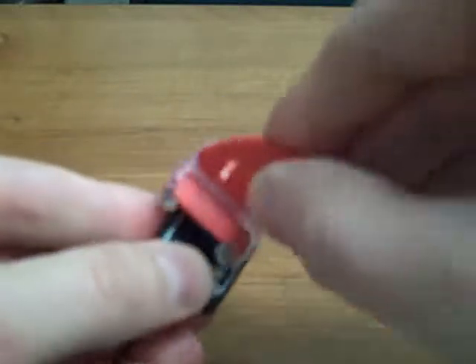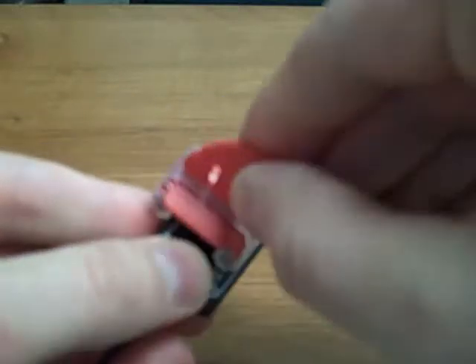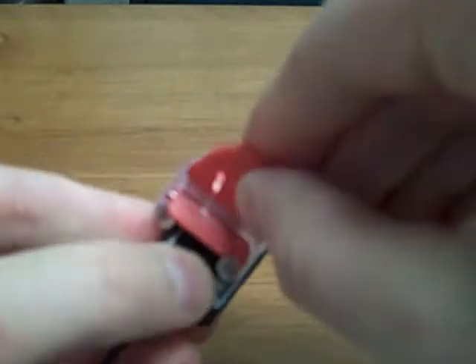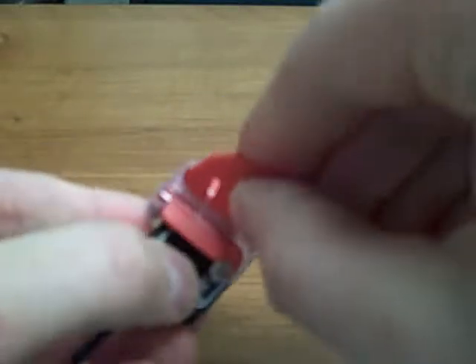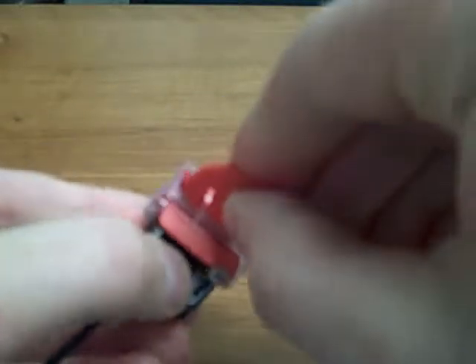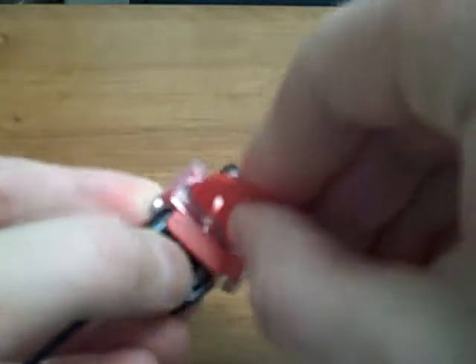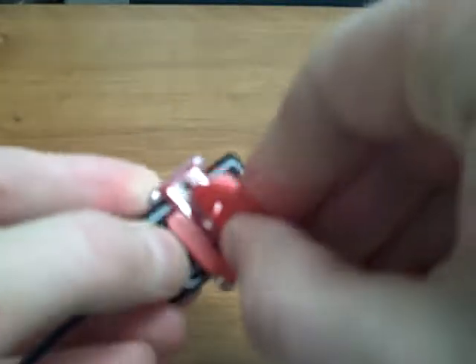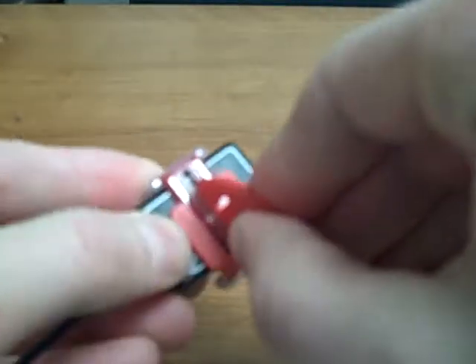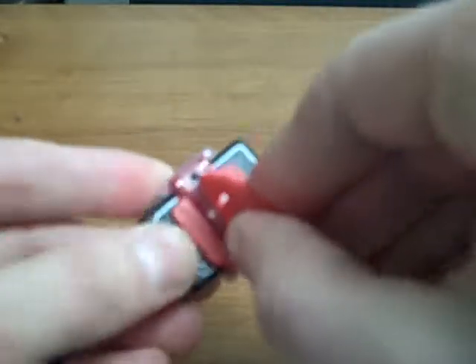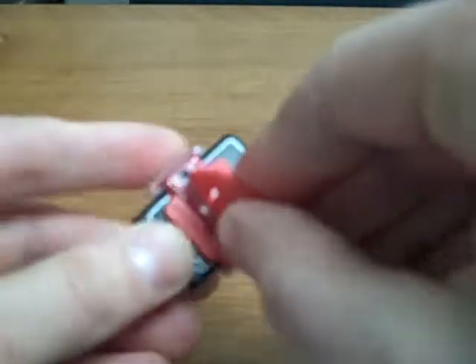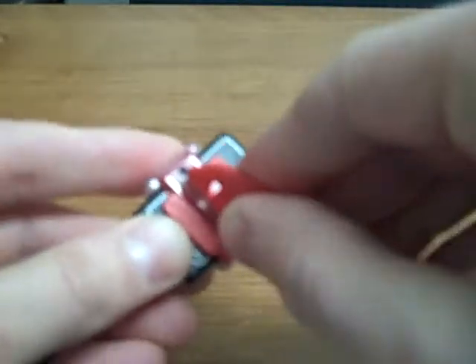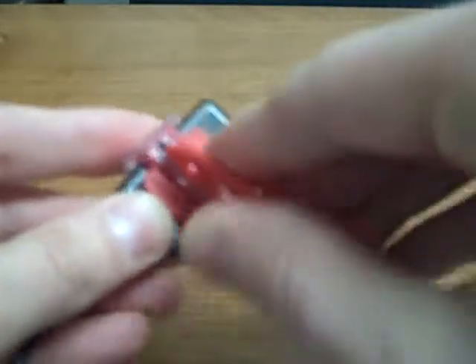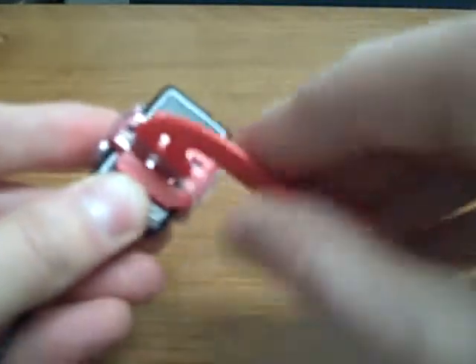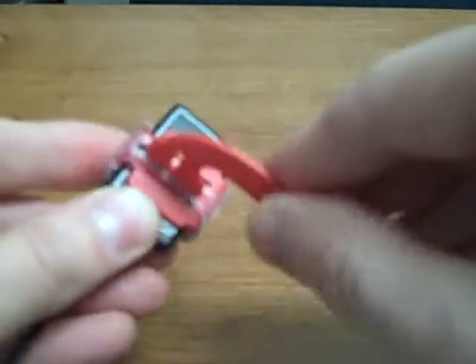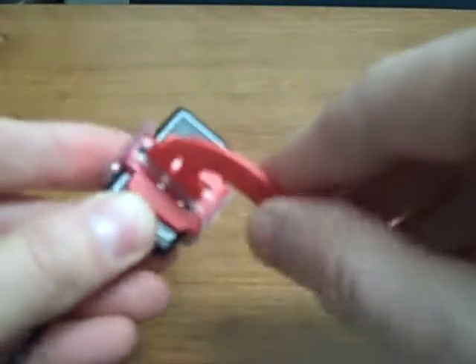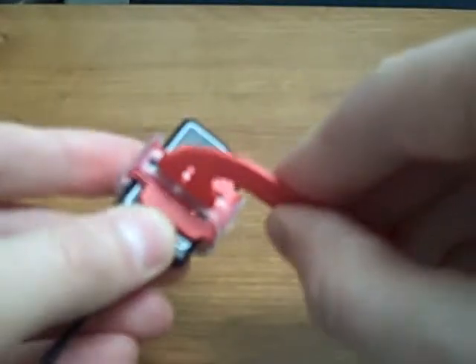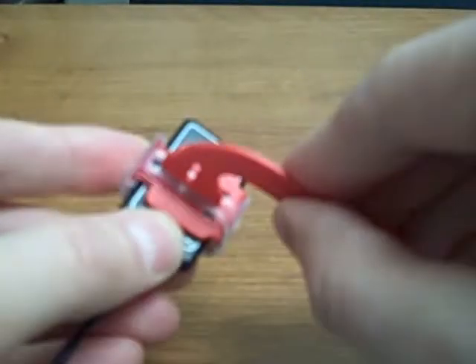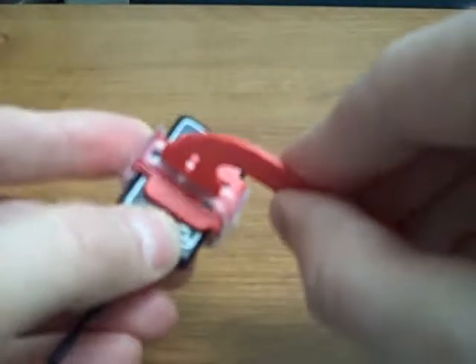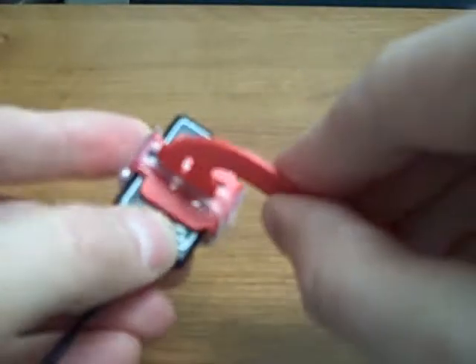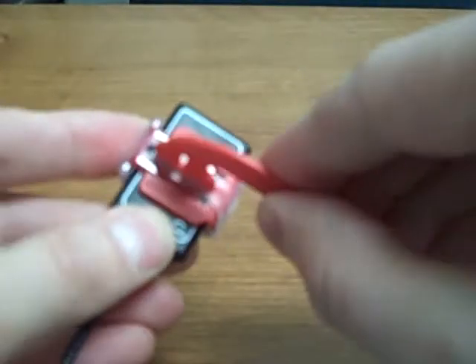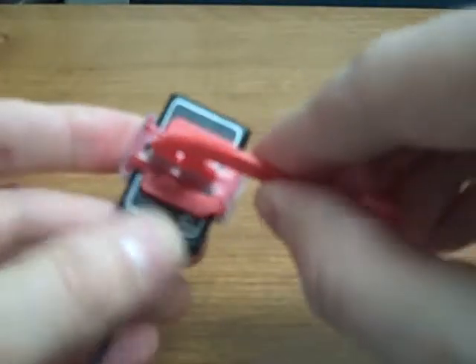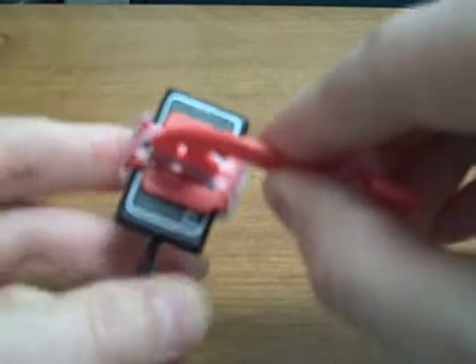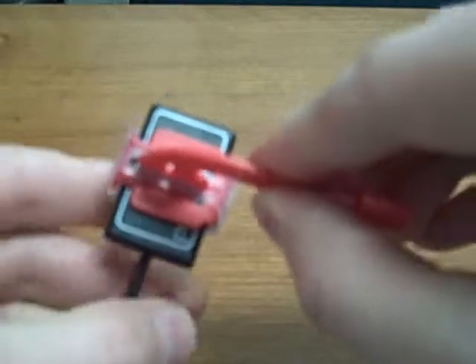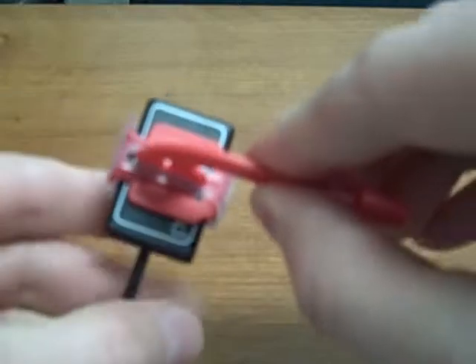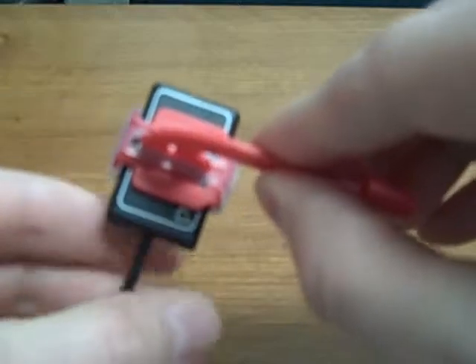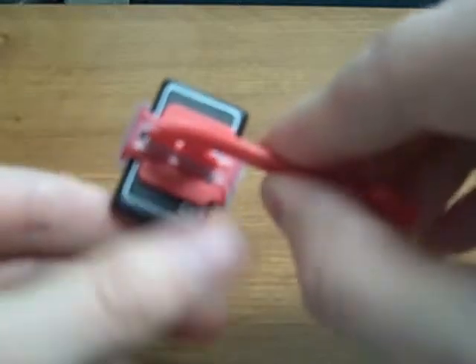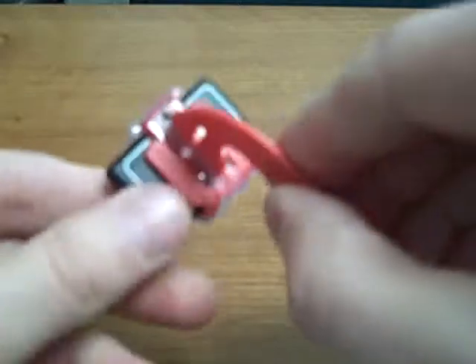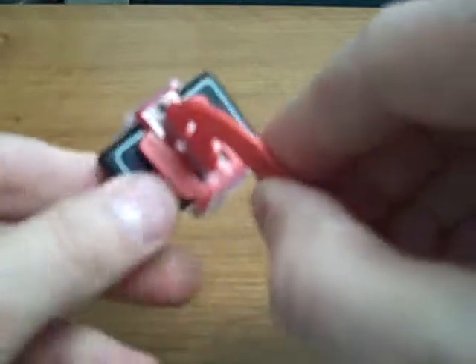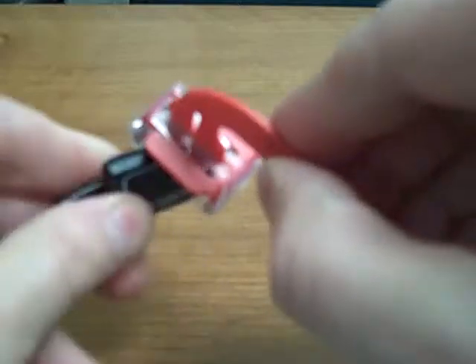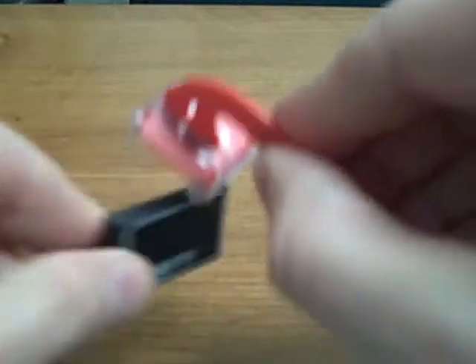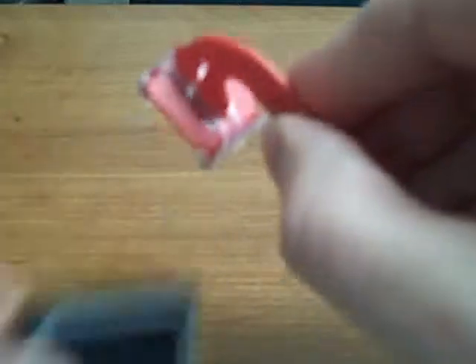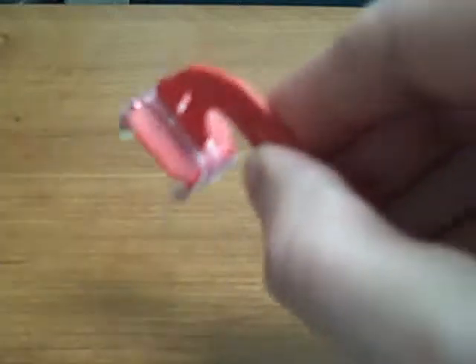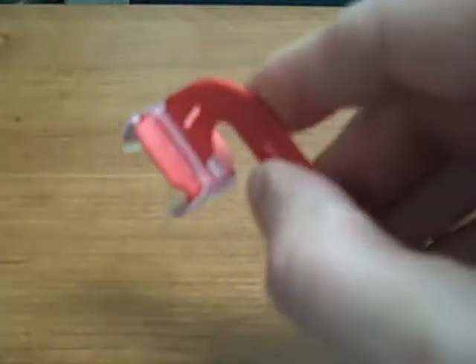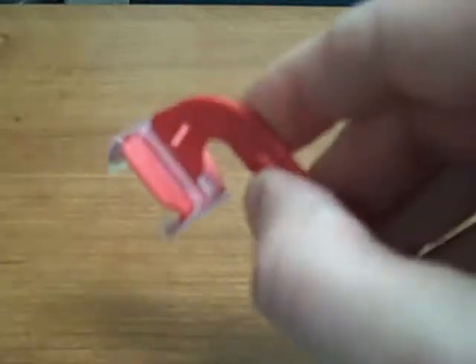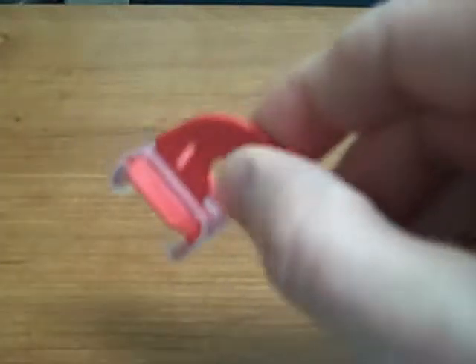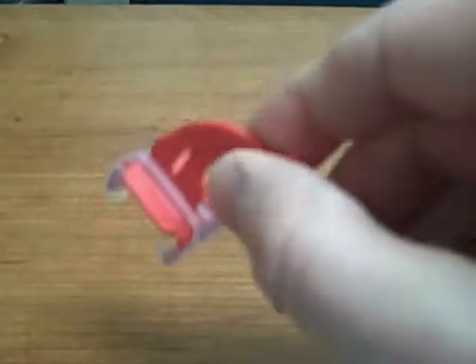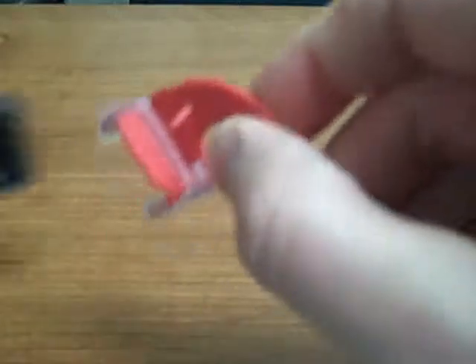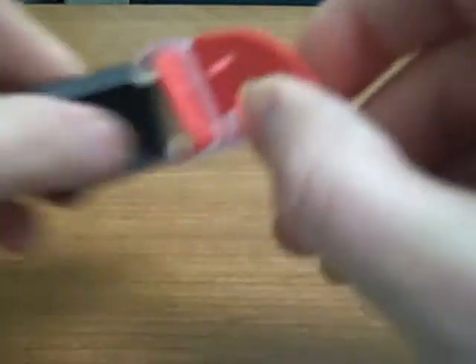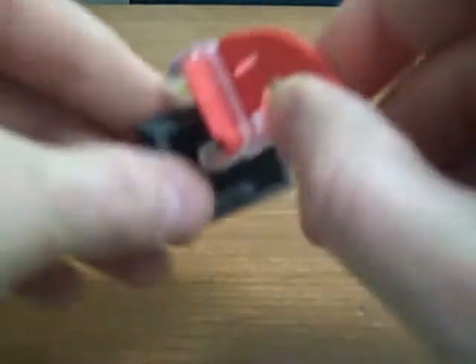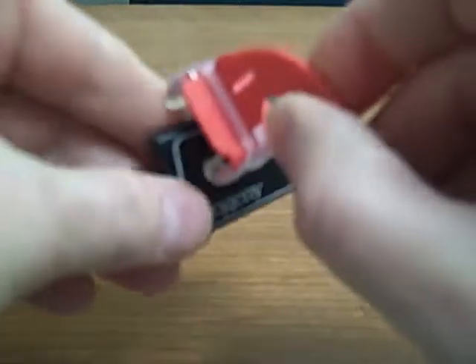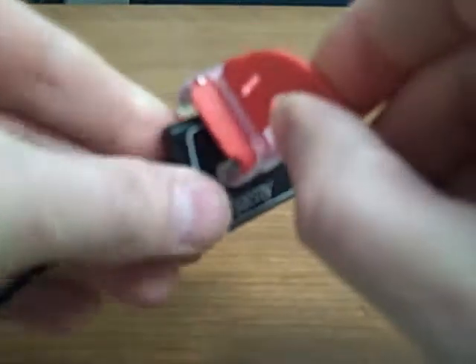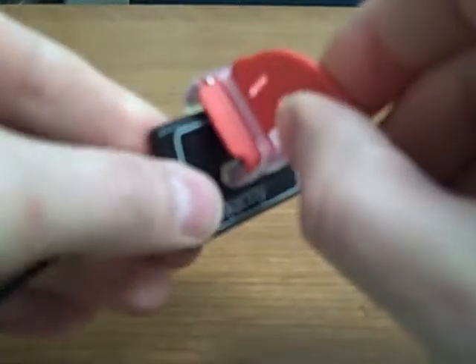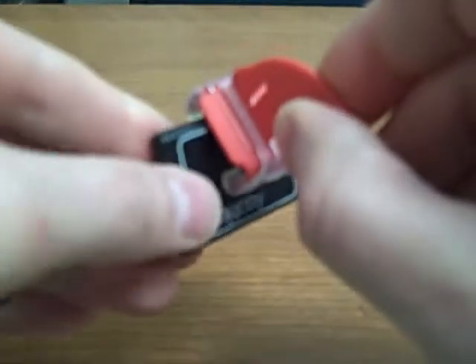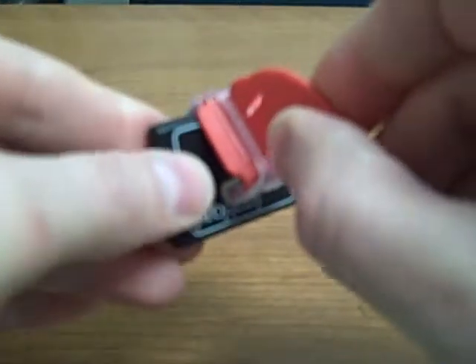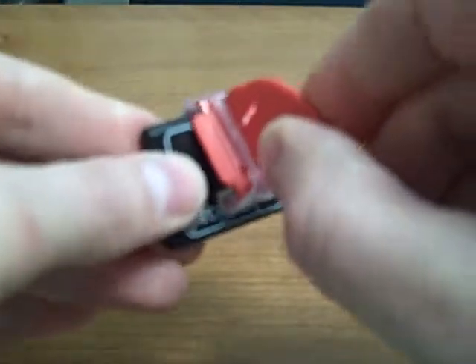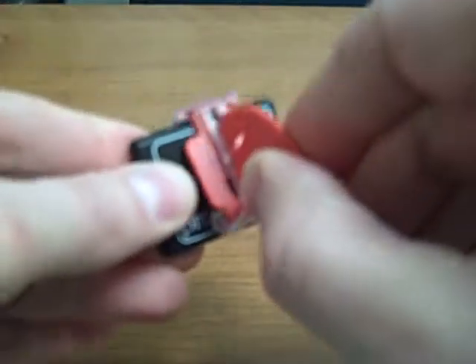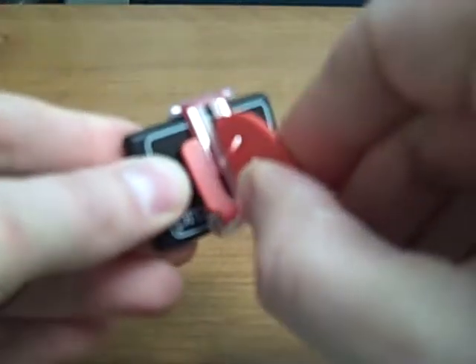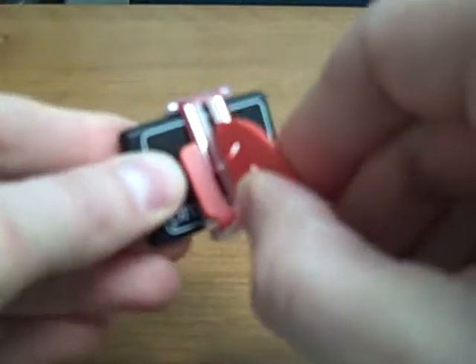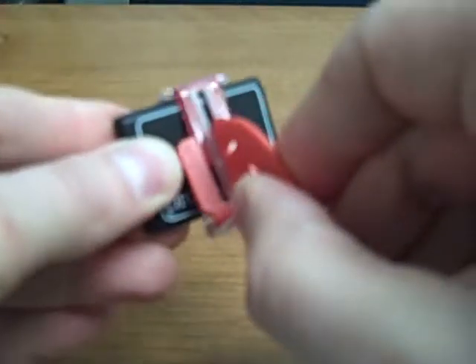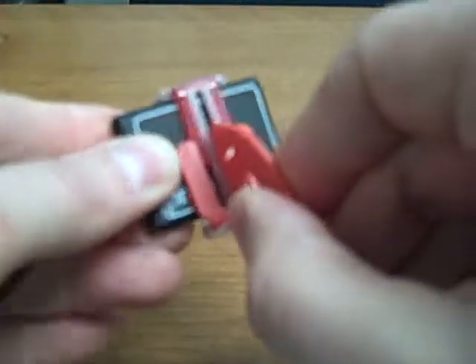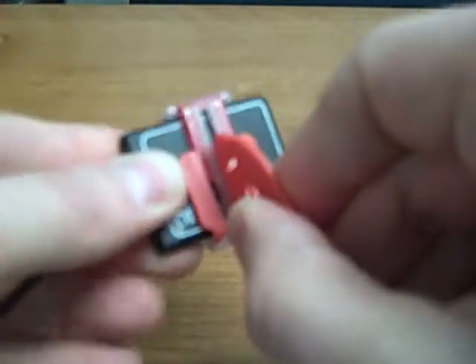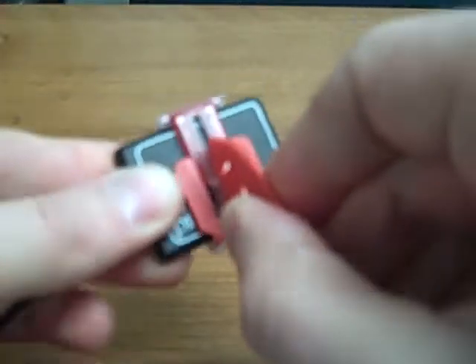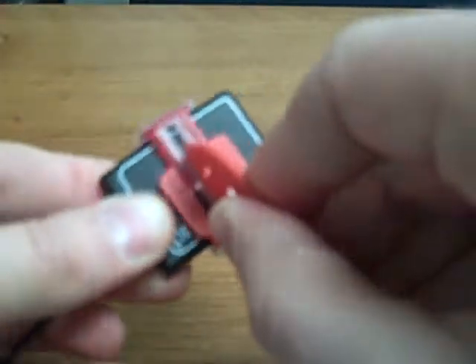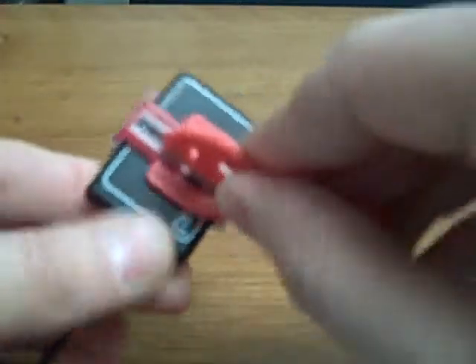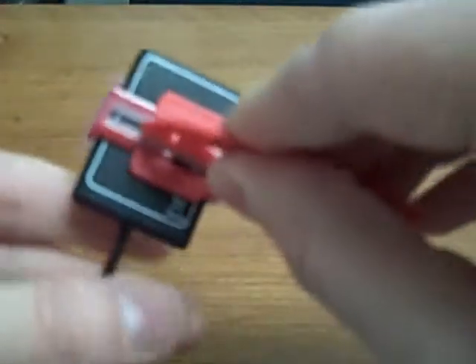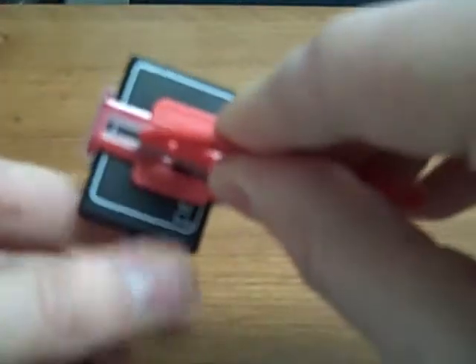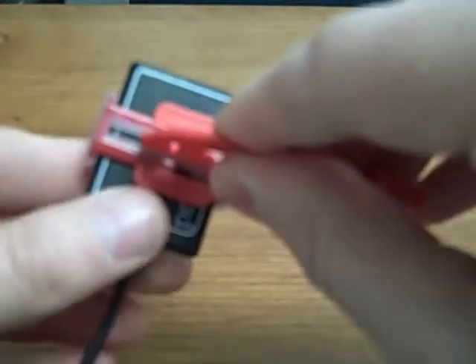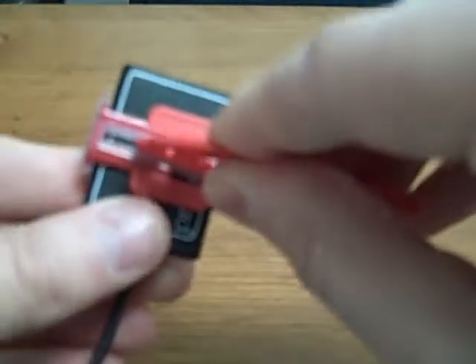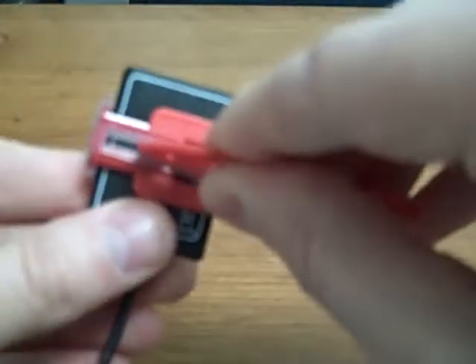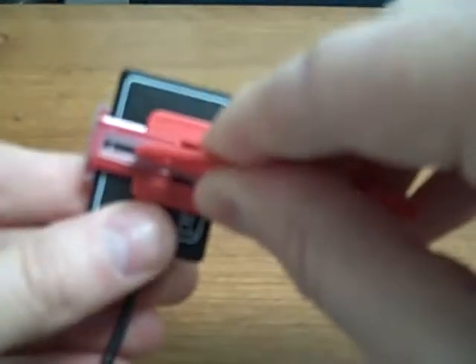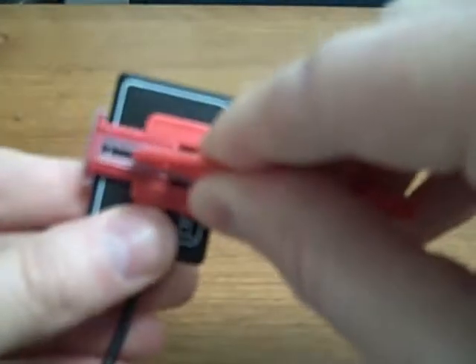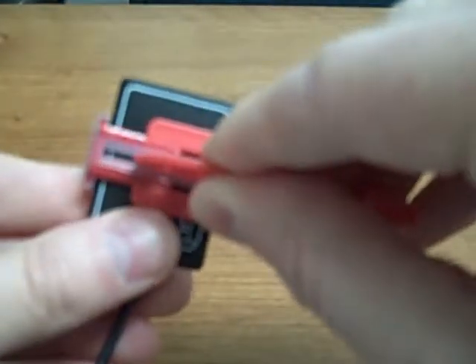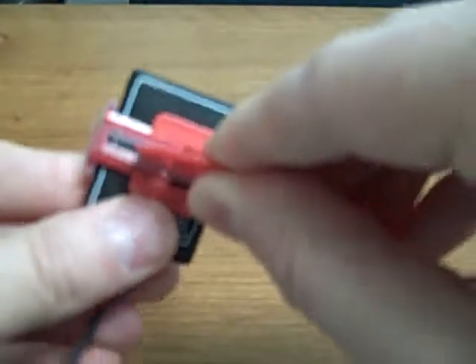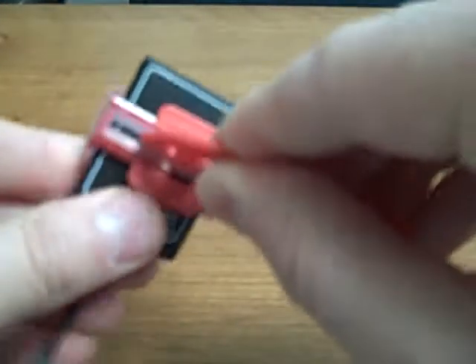This is the bite block for vertical bite wings. You can see it with the size 1, and here's the size 2 with the vertical bite wing.